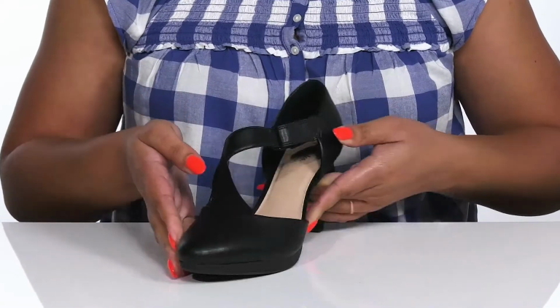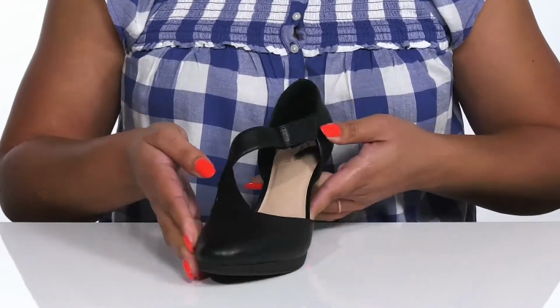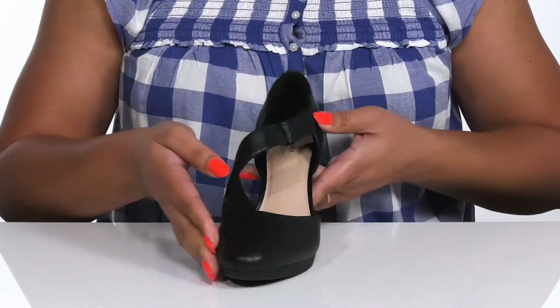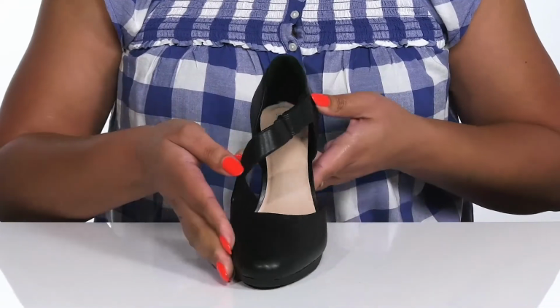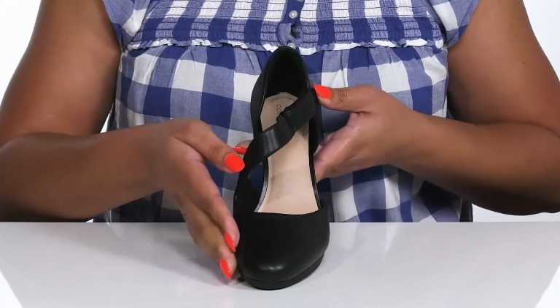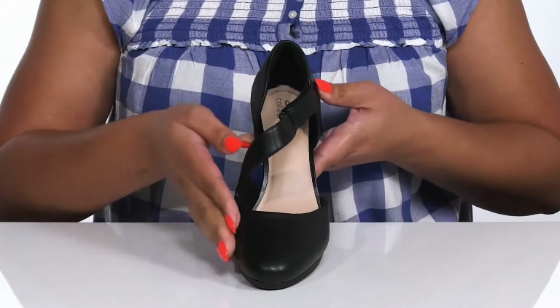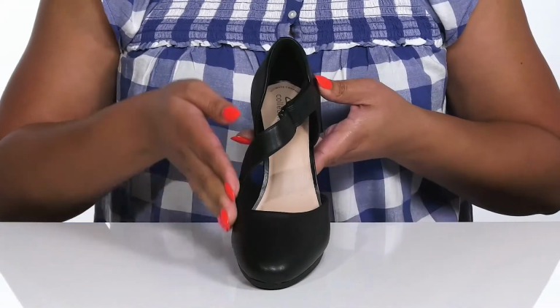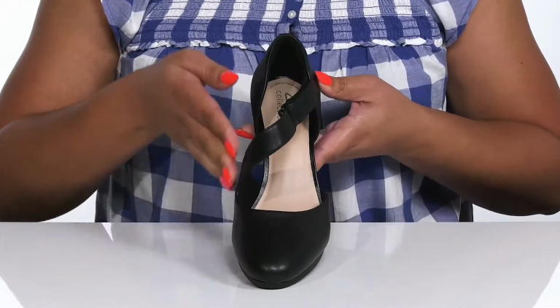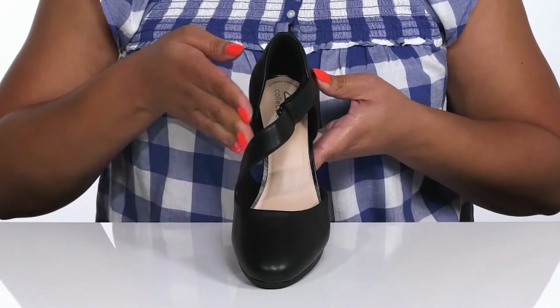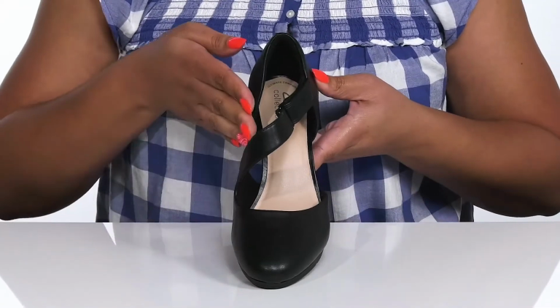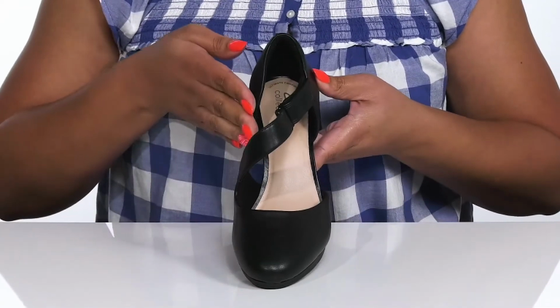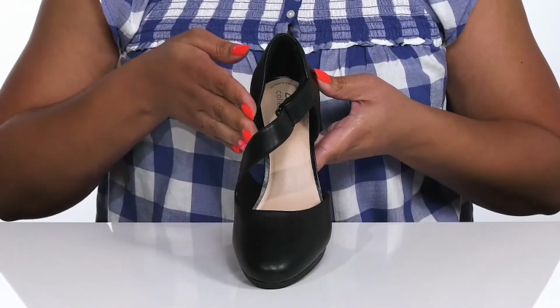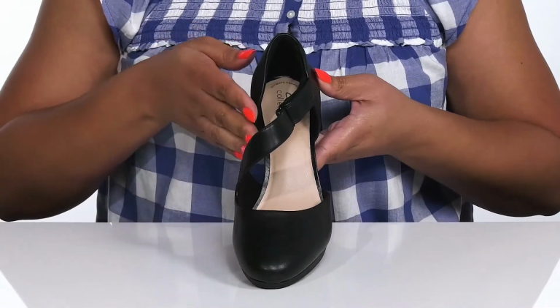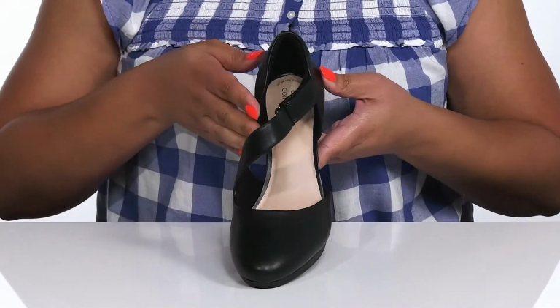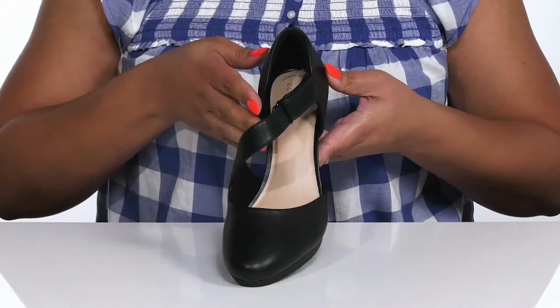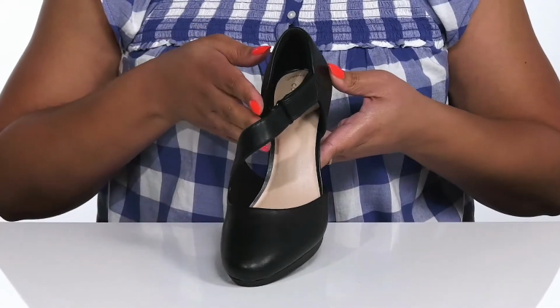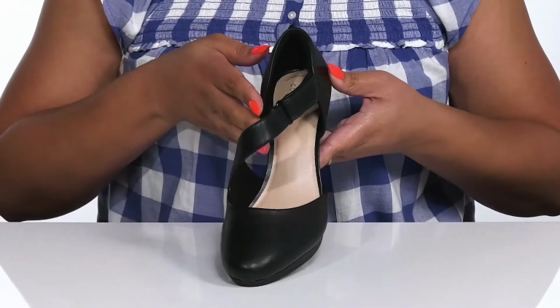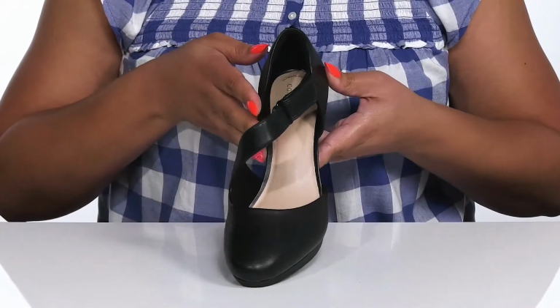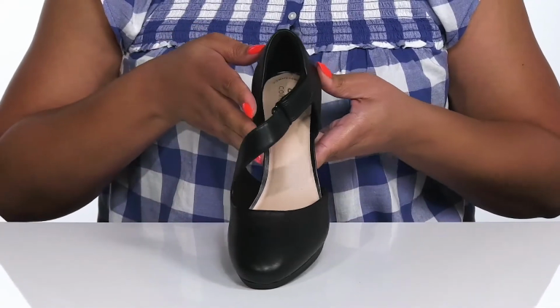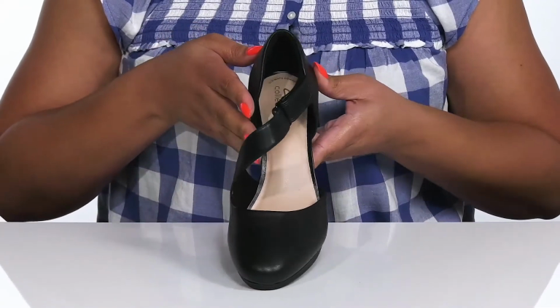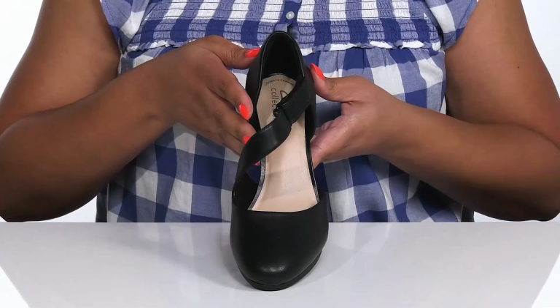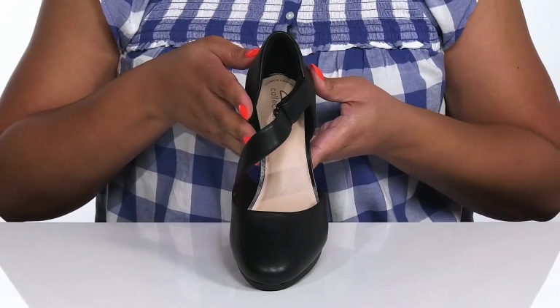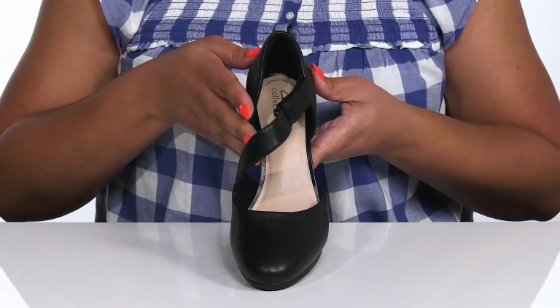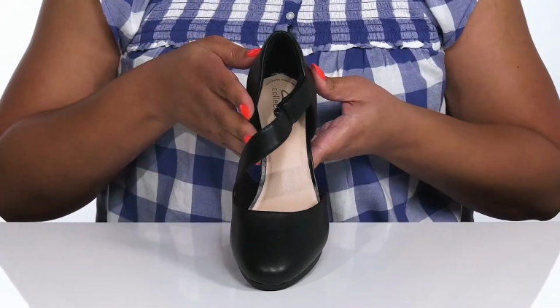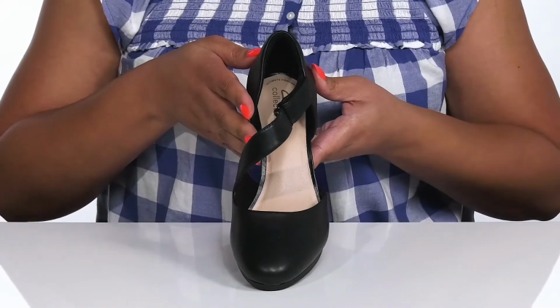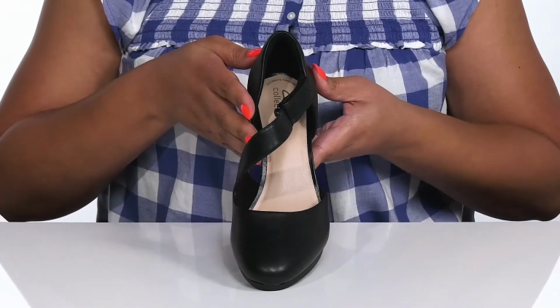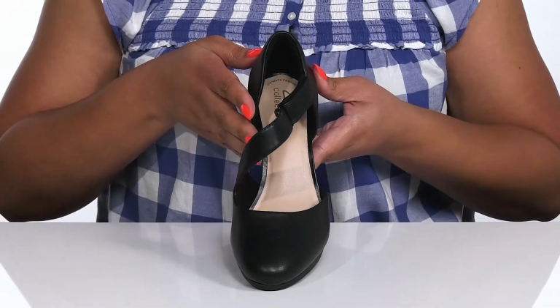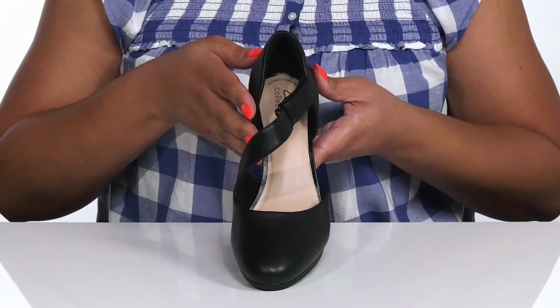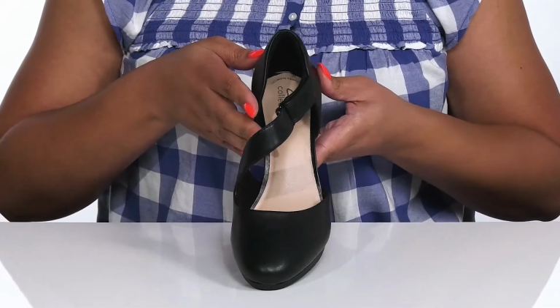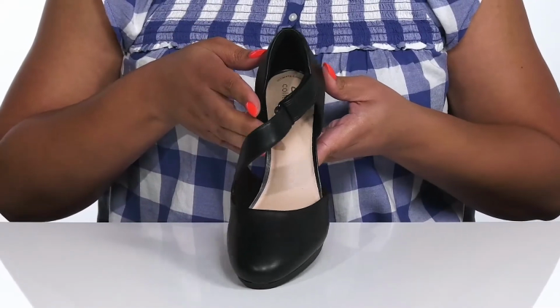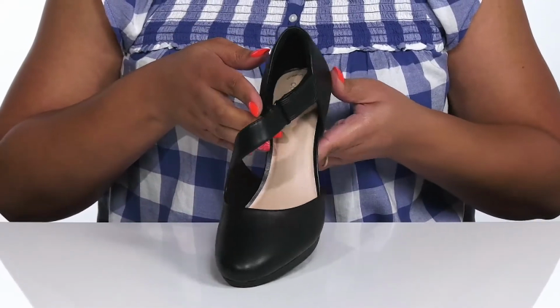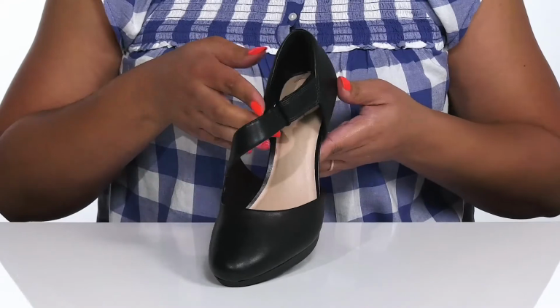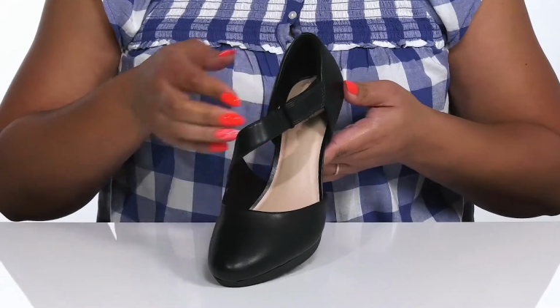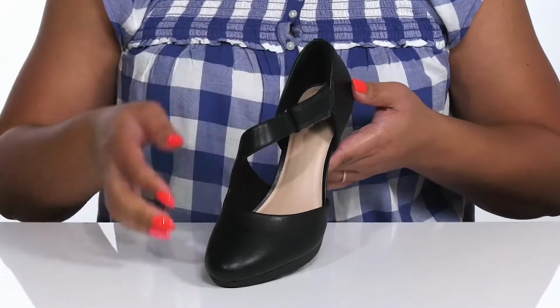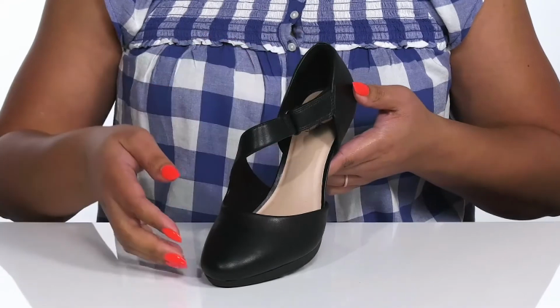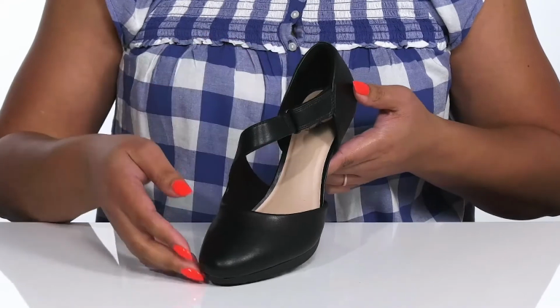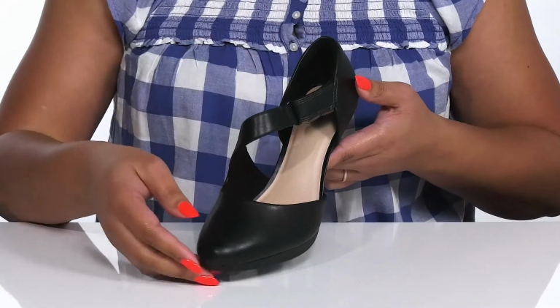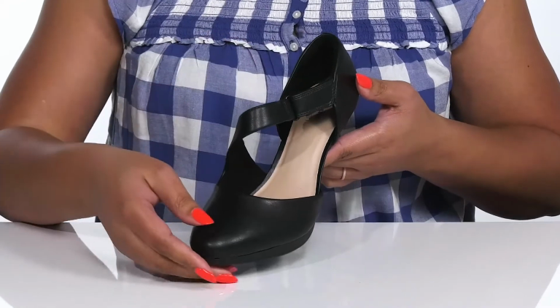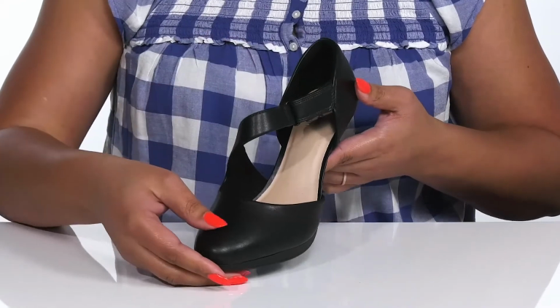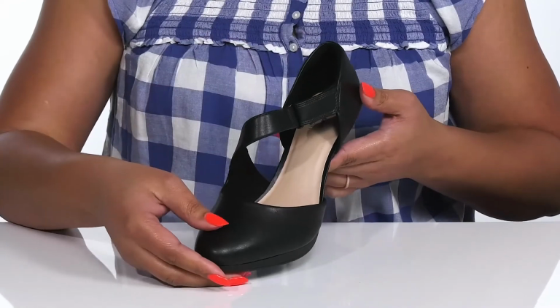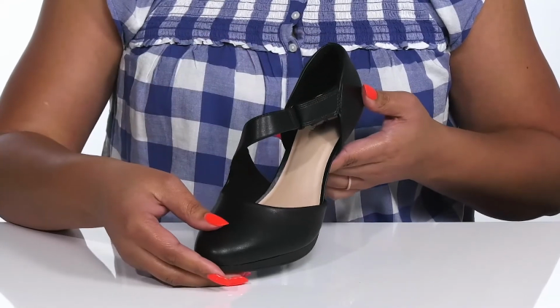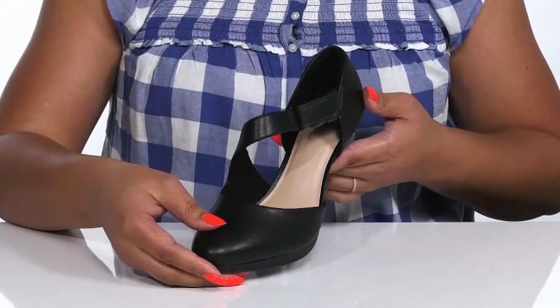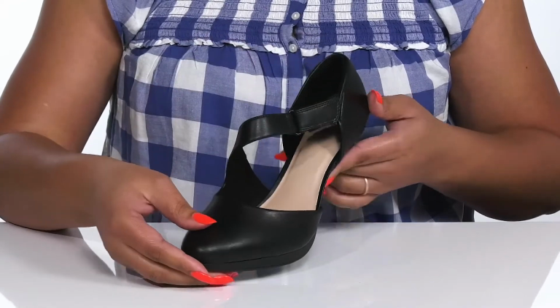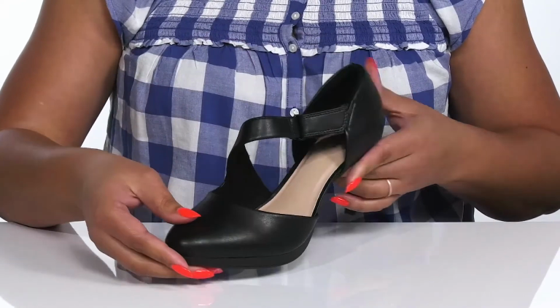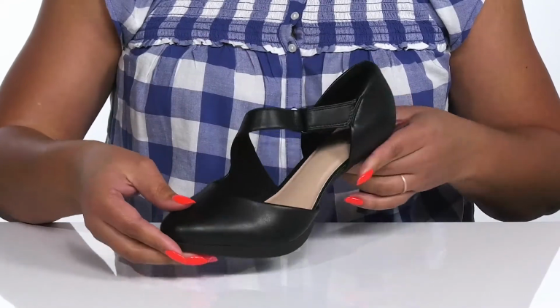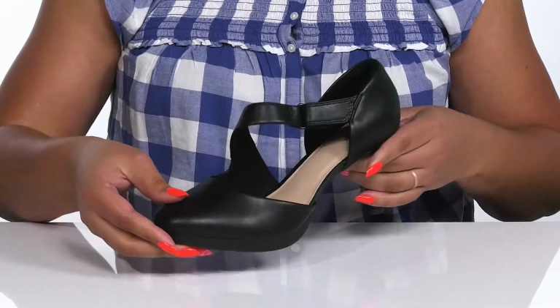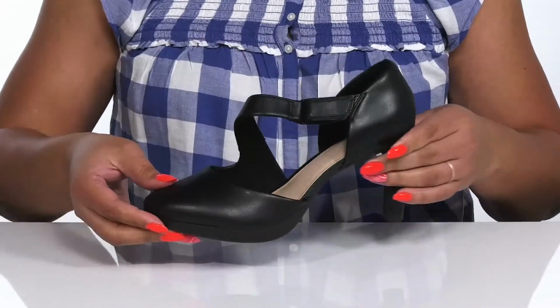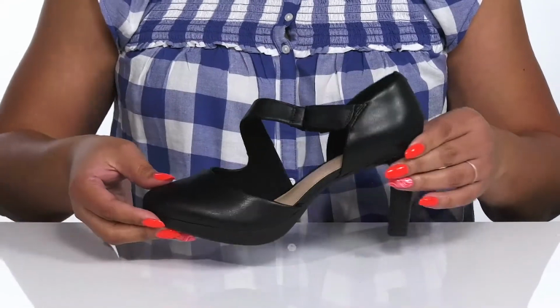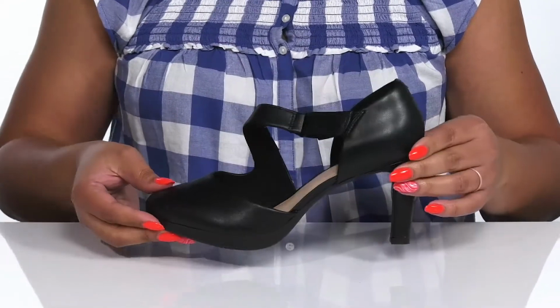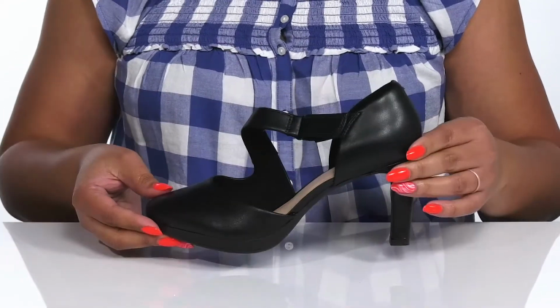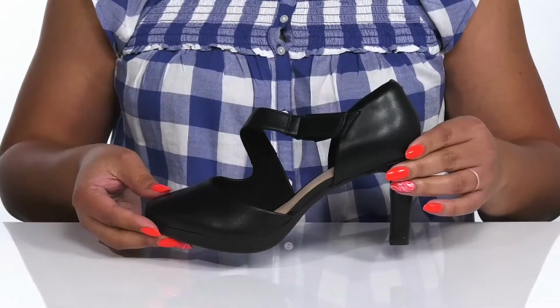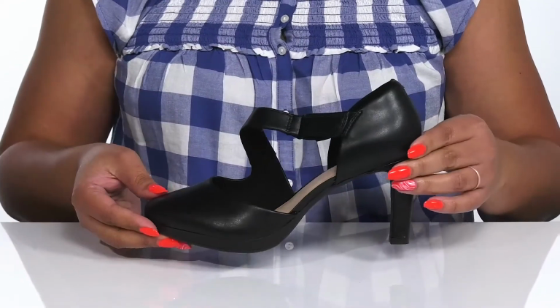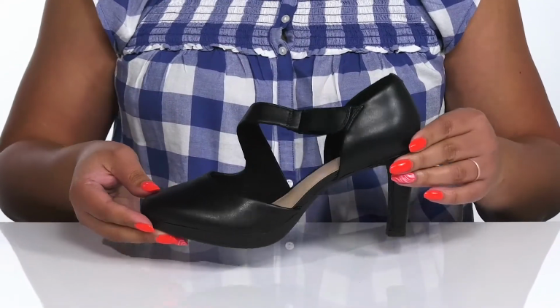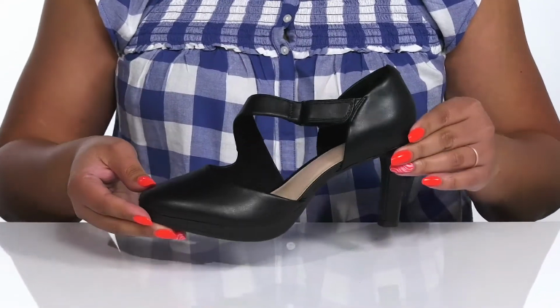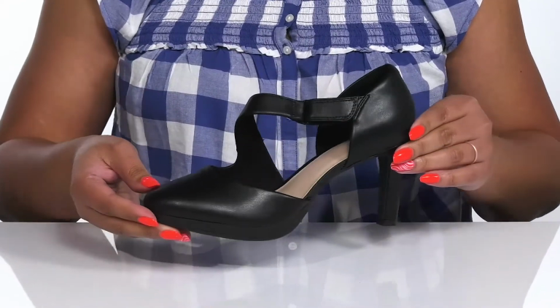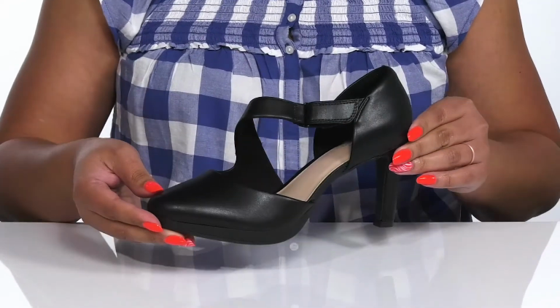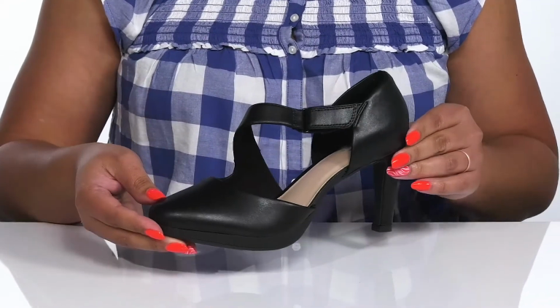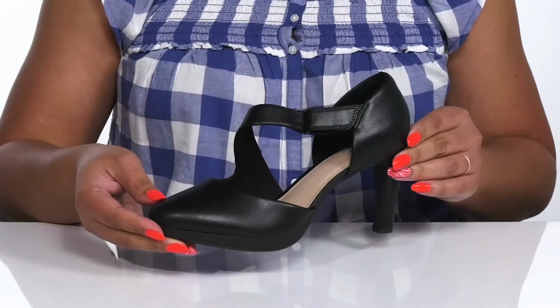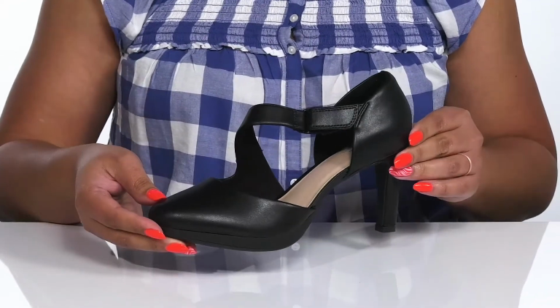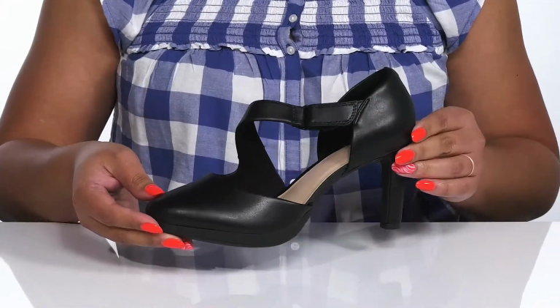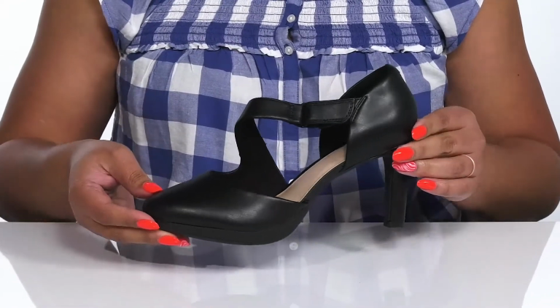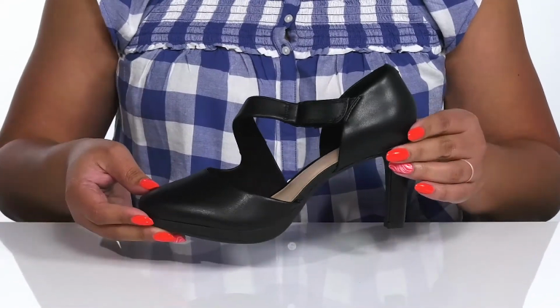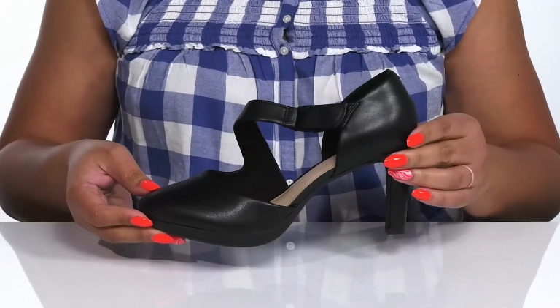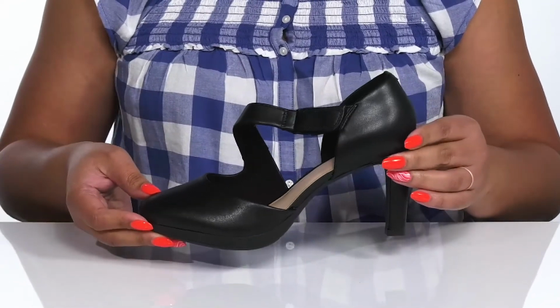These have an asymmetric design that adds a nice touch, and they give you a subtle yet dressy style that's great for date night.